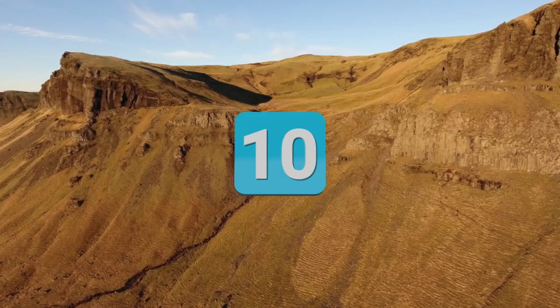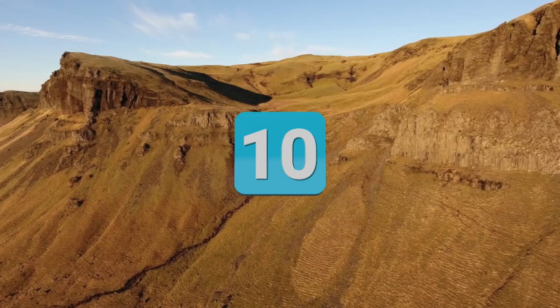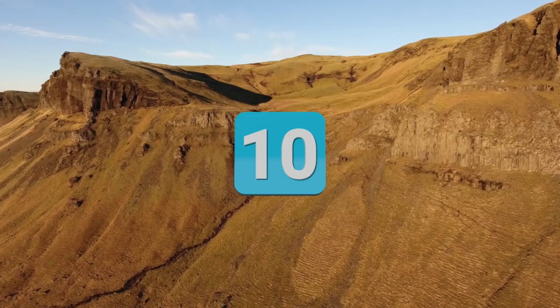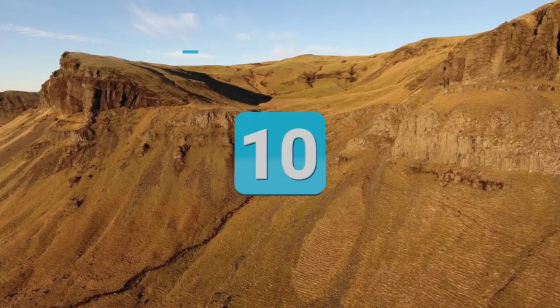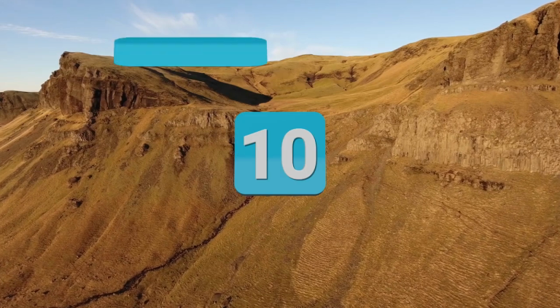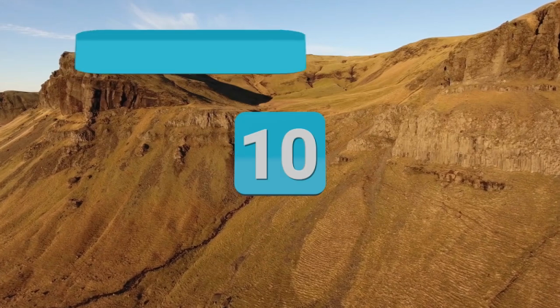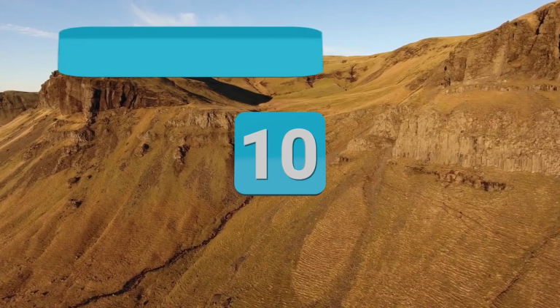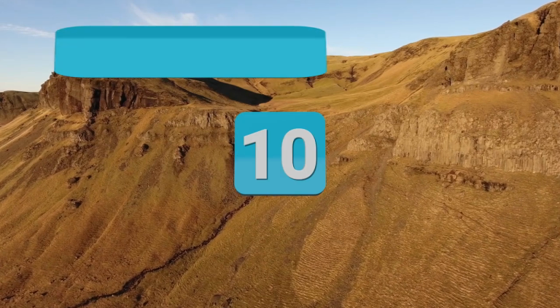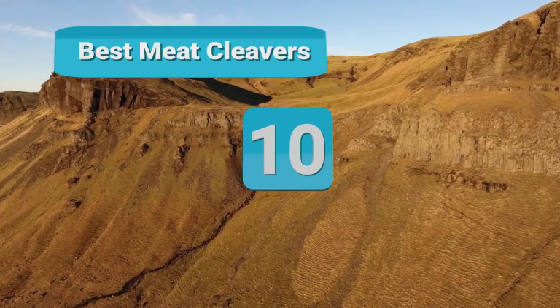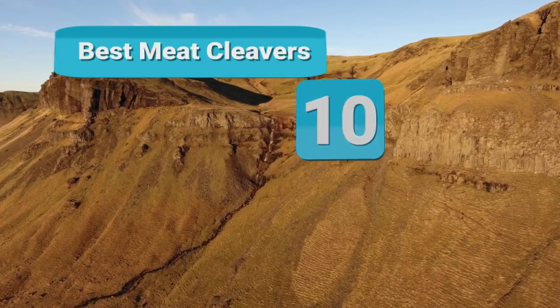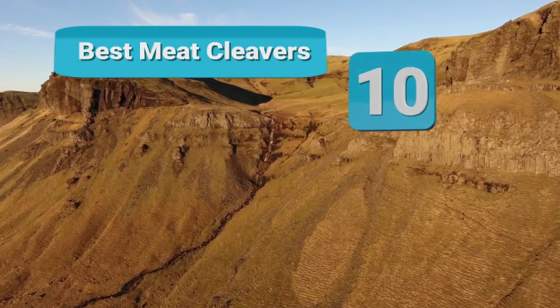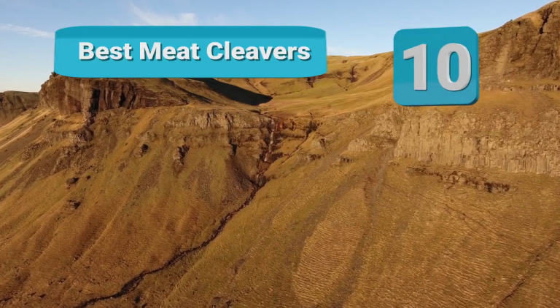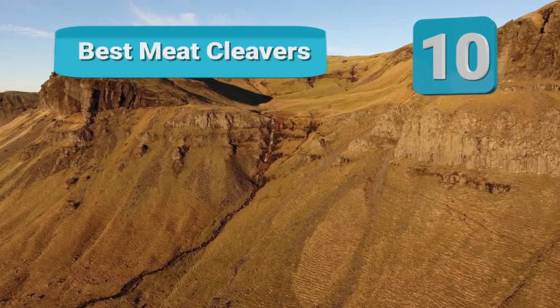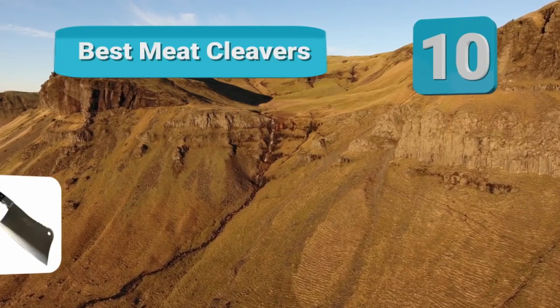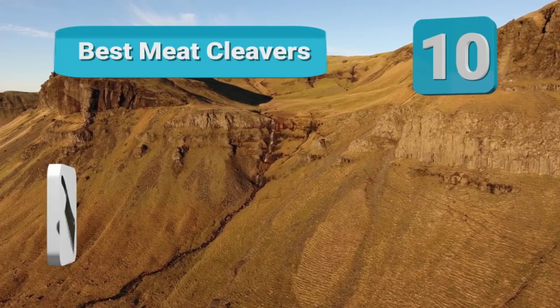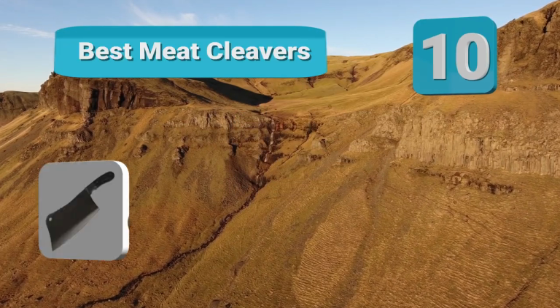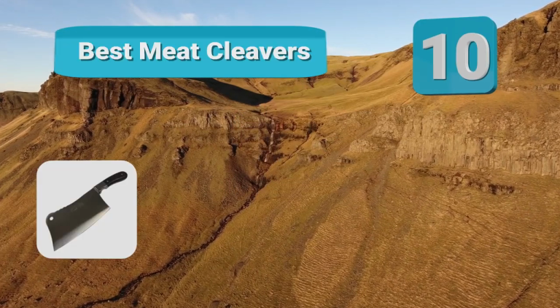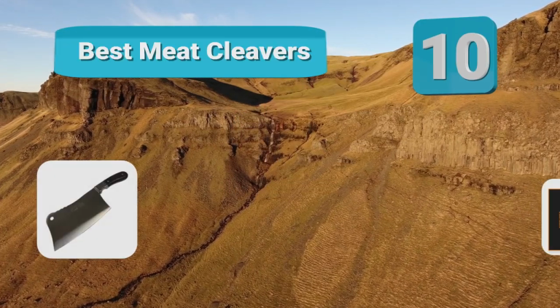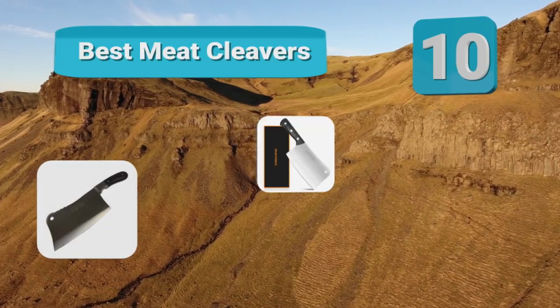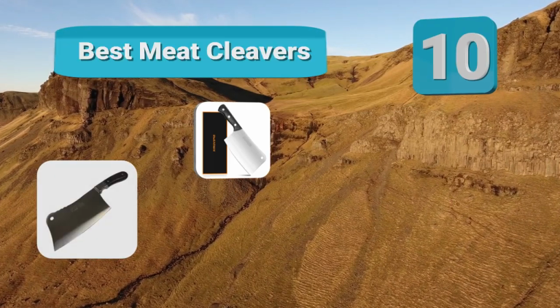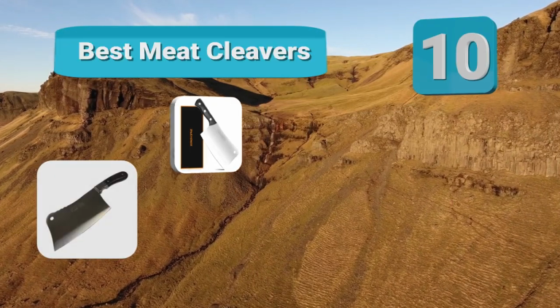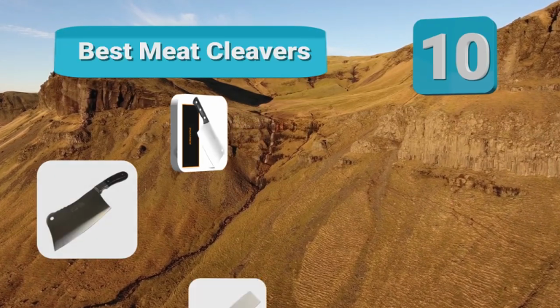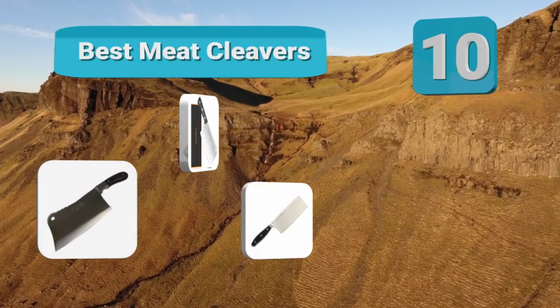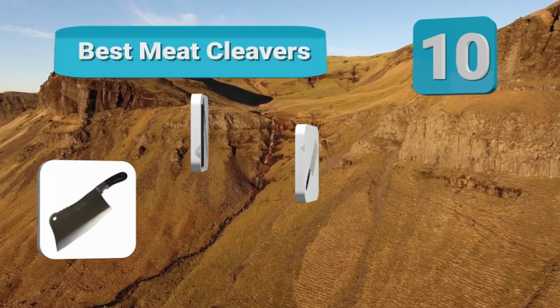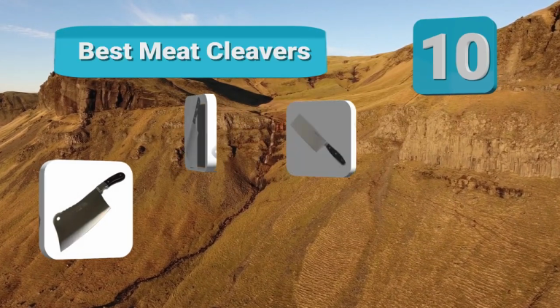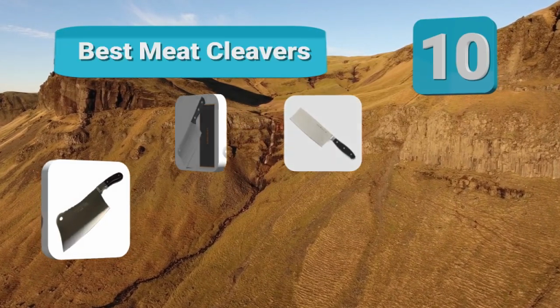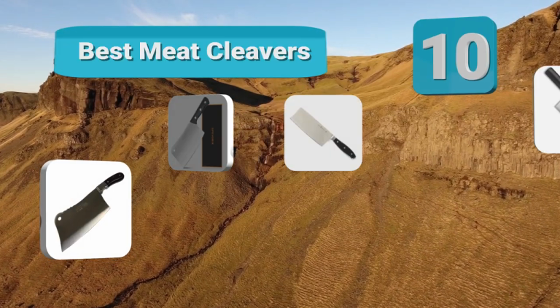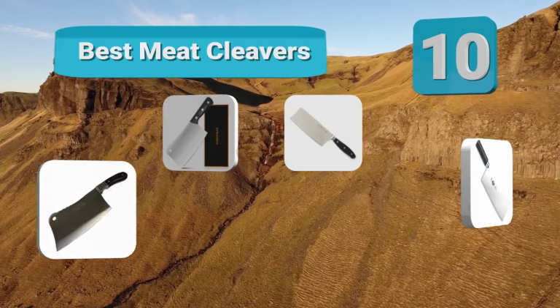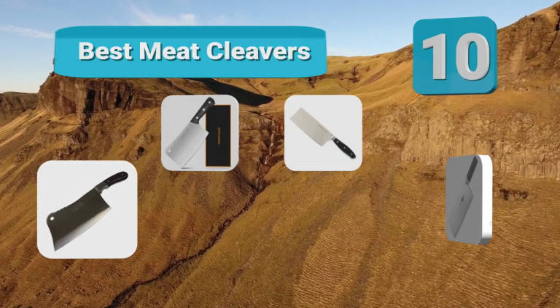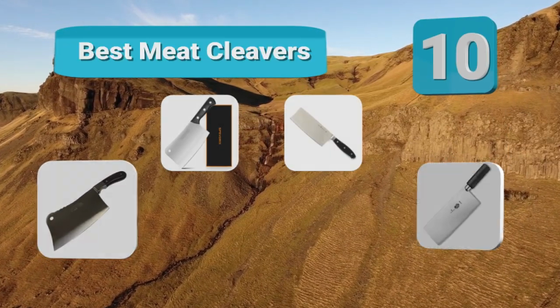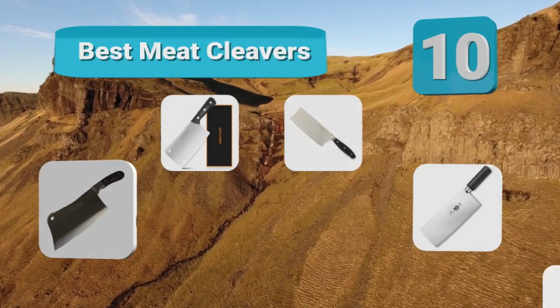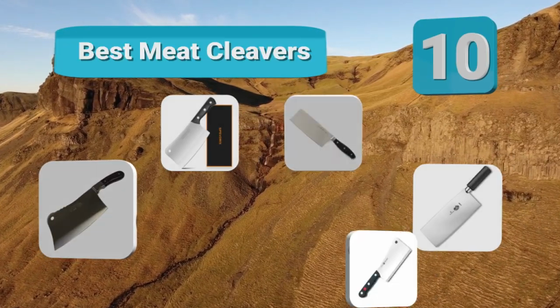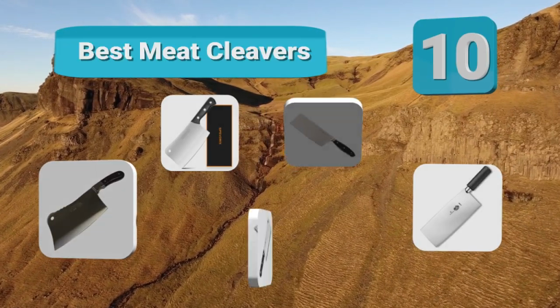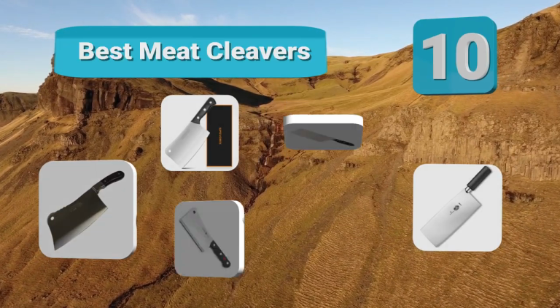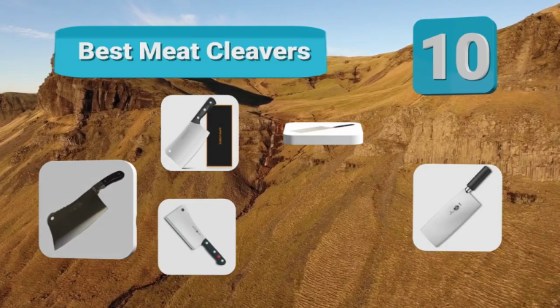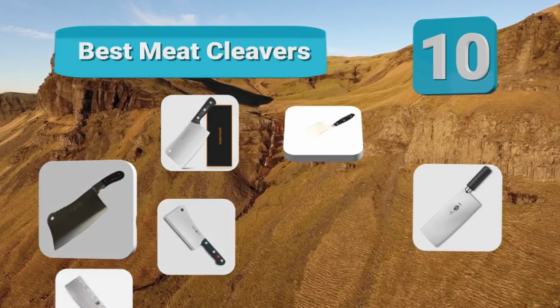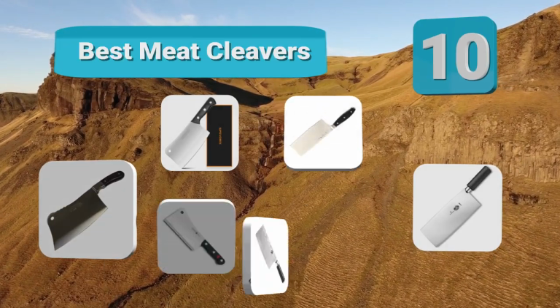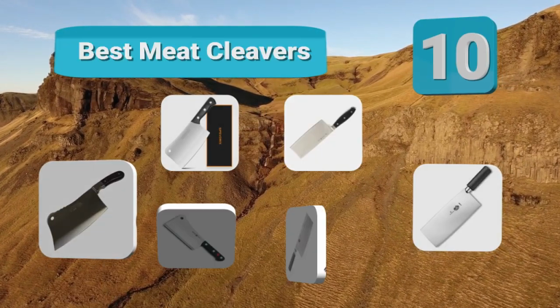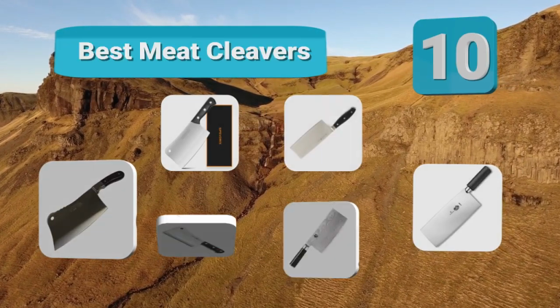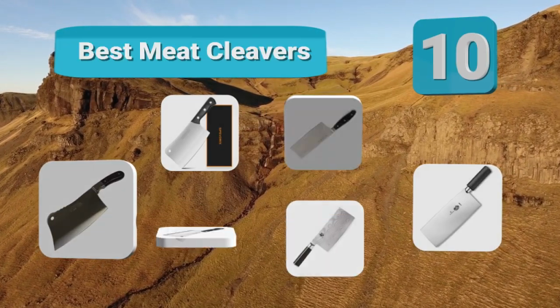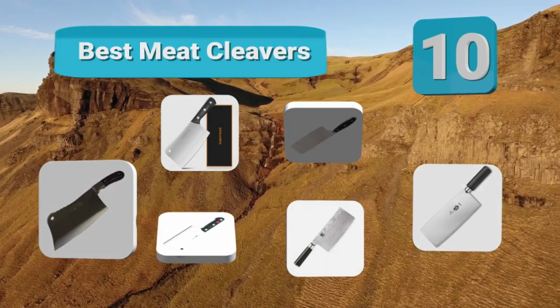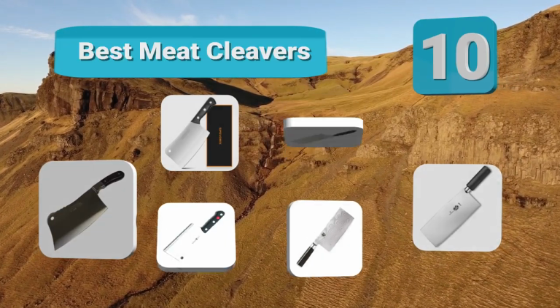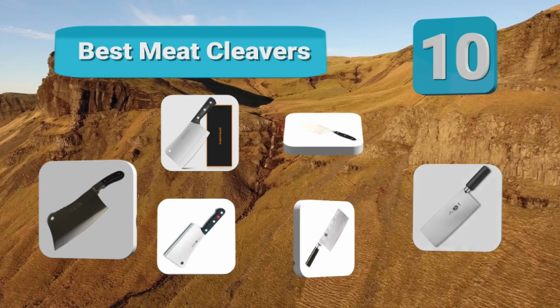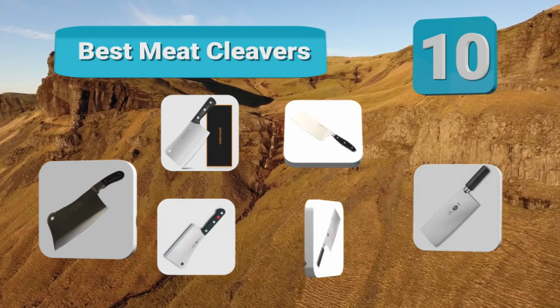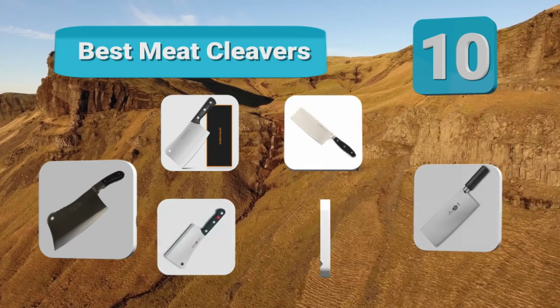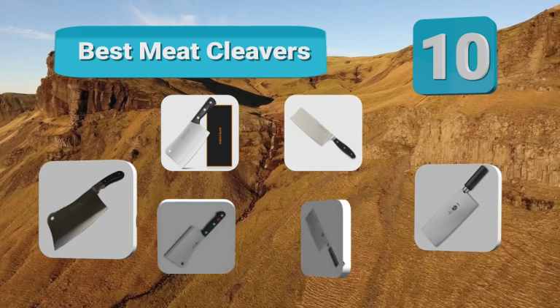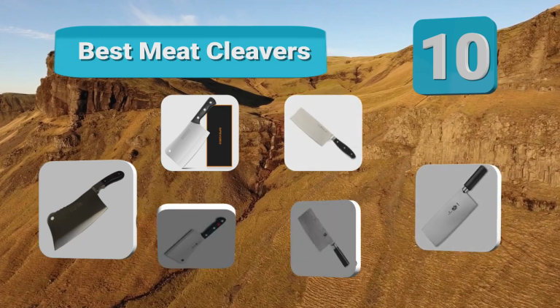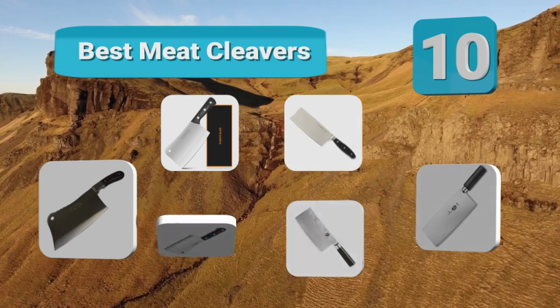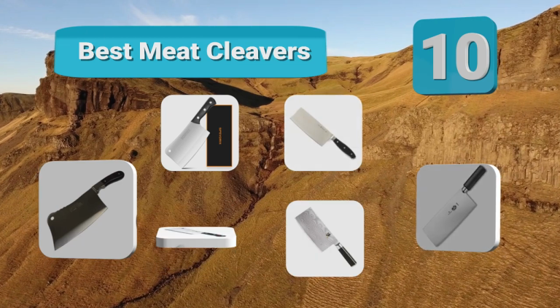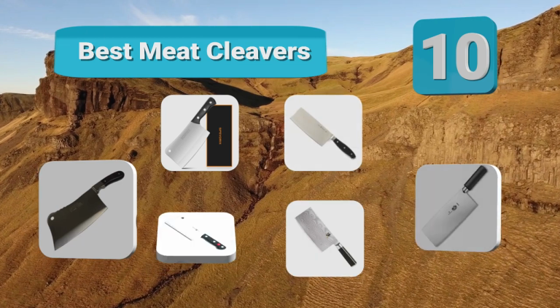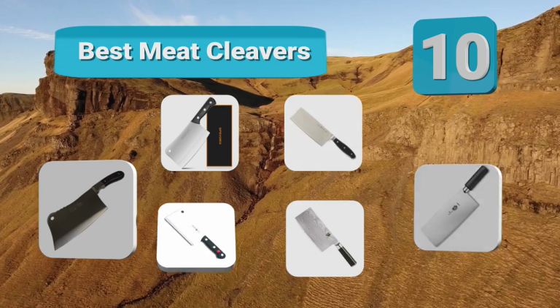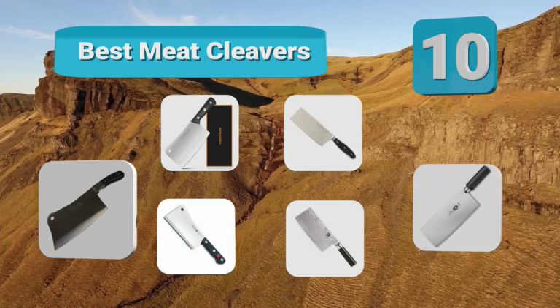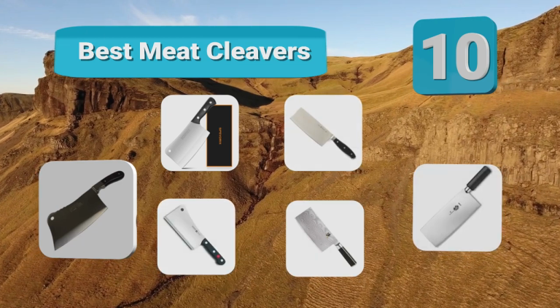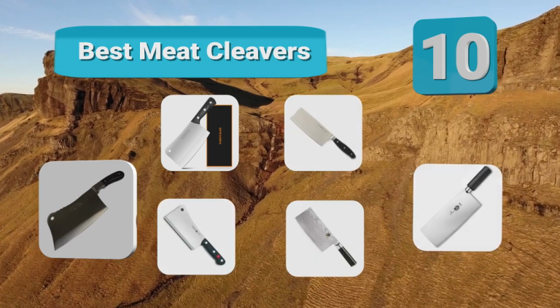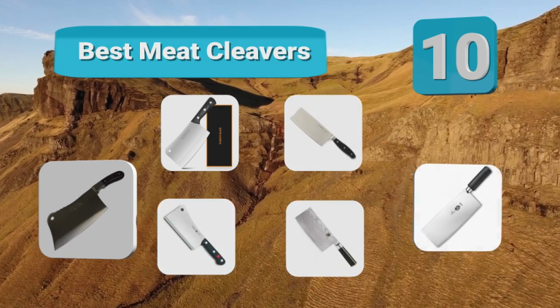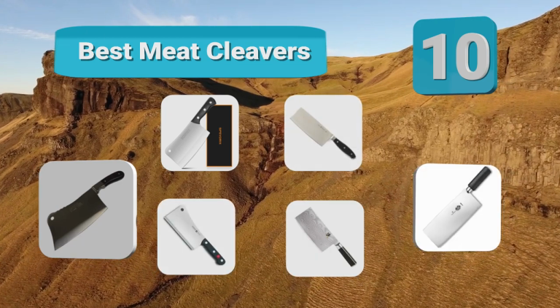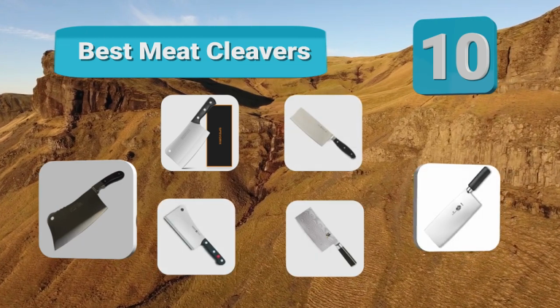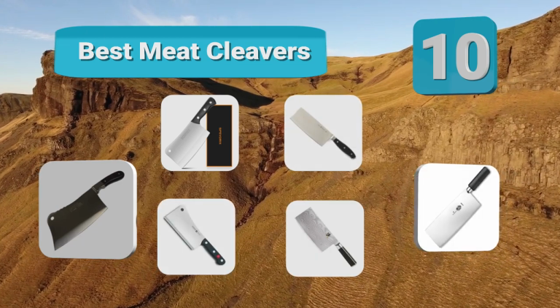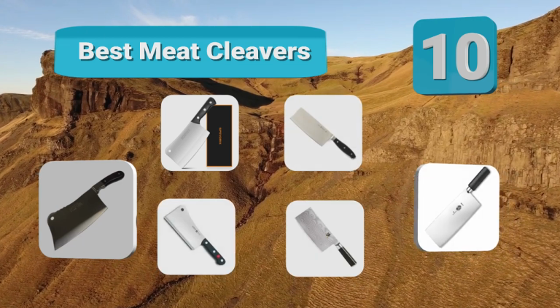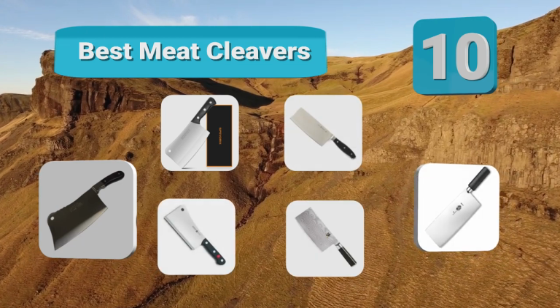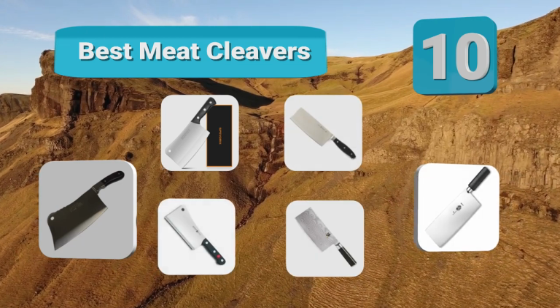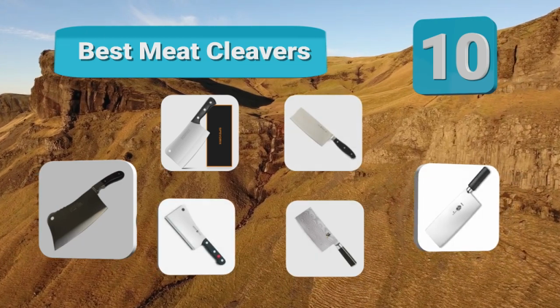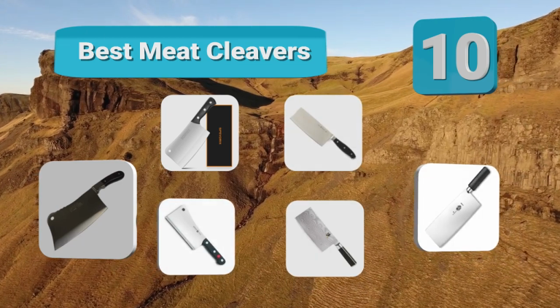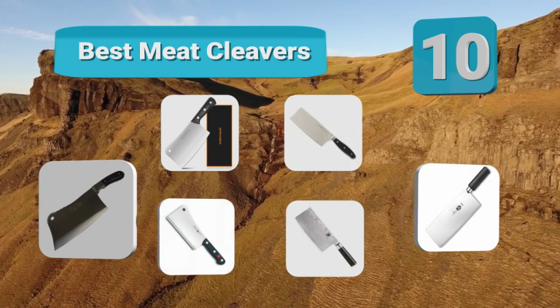Hello guys, welcome to our channel. We have reviewed a list of the best meat cleavers out here. Let's get started with the video.